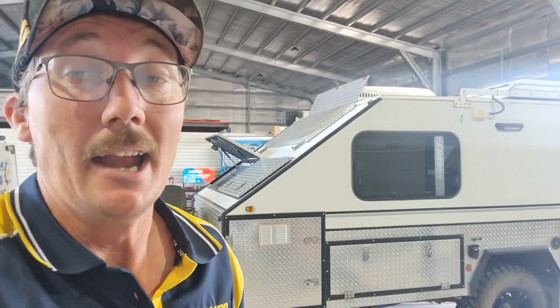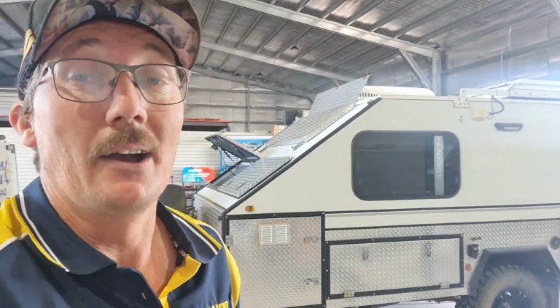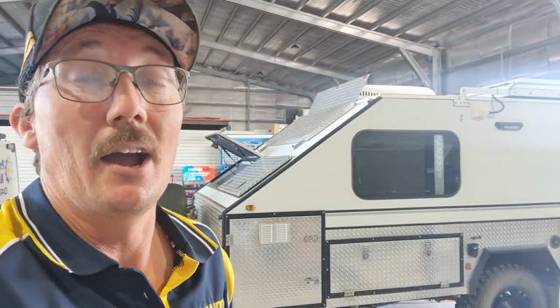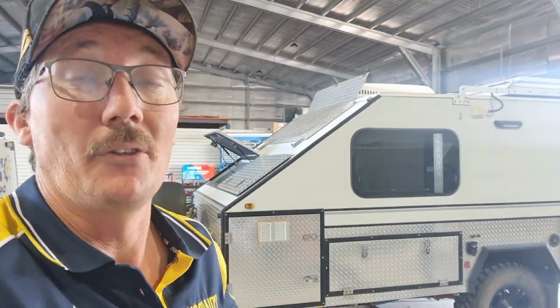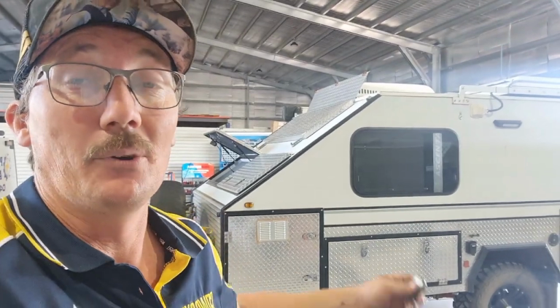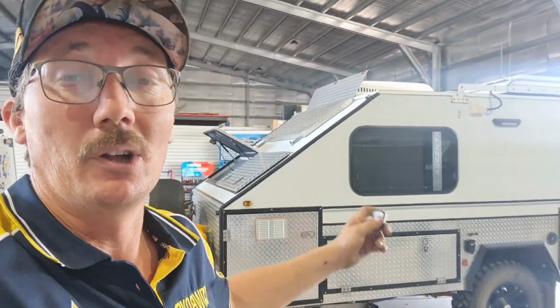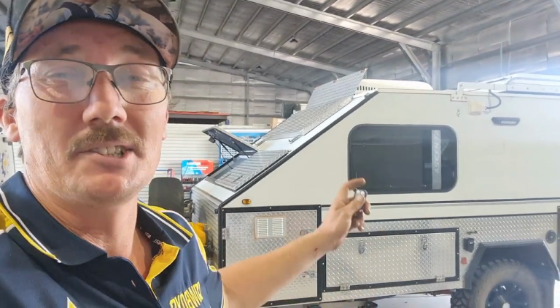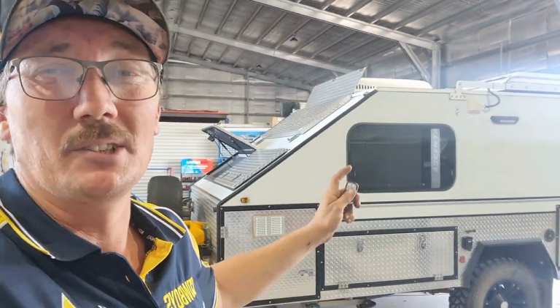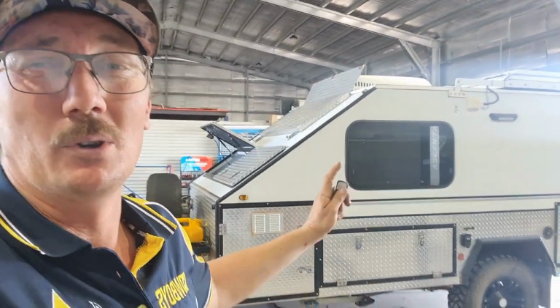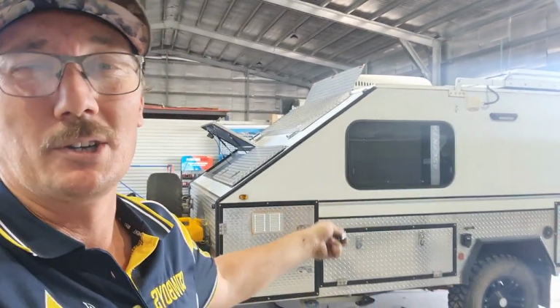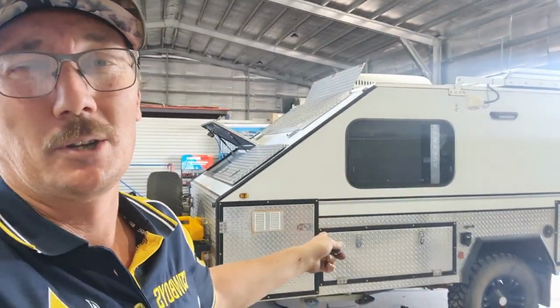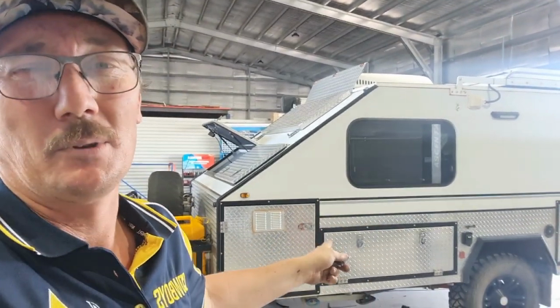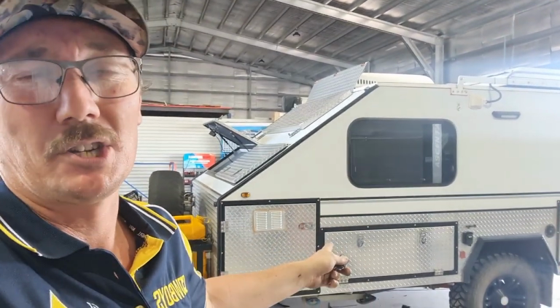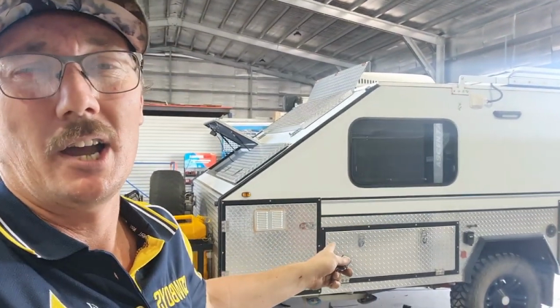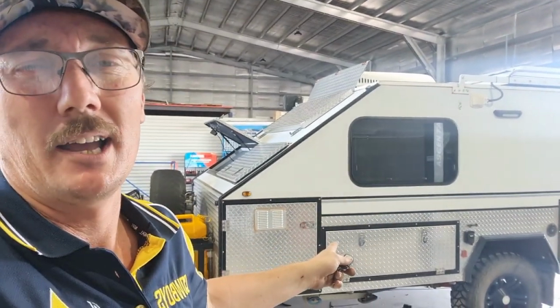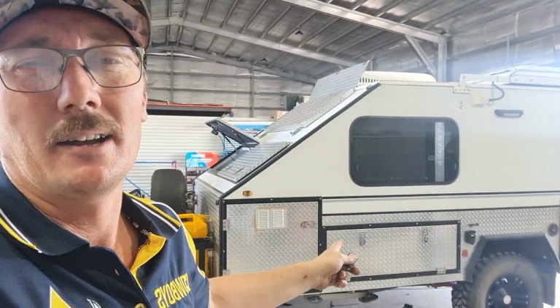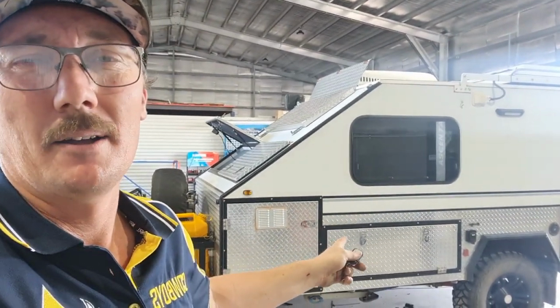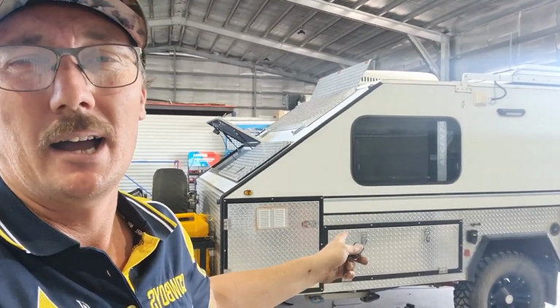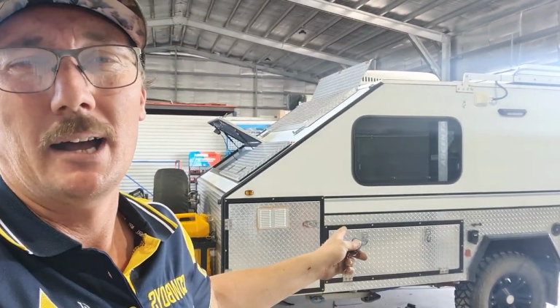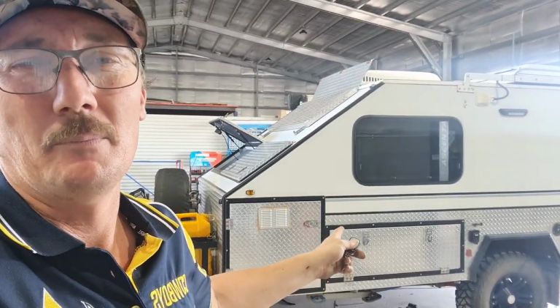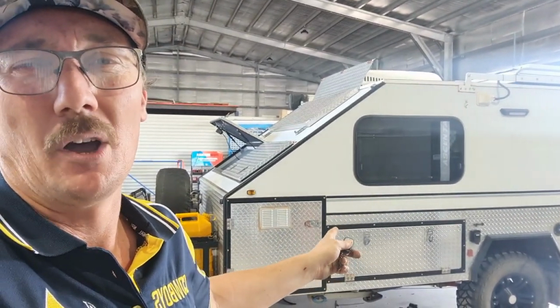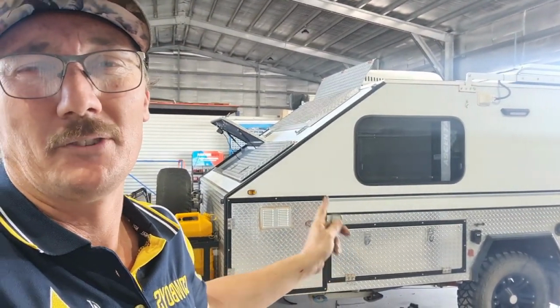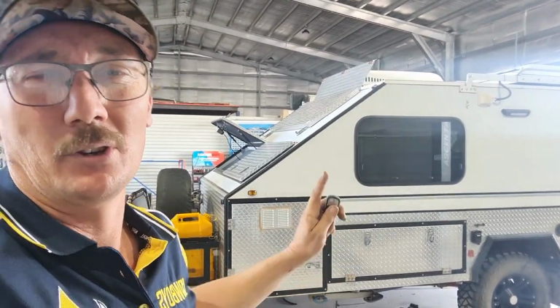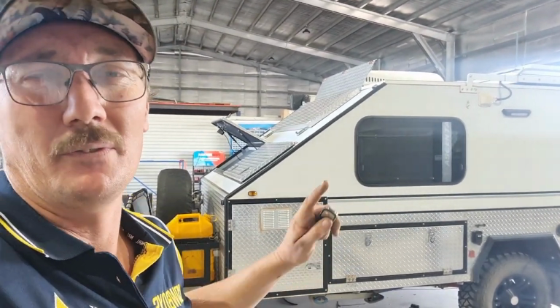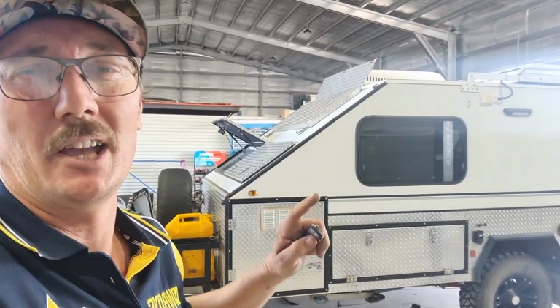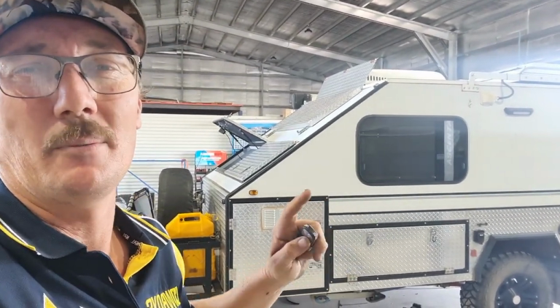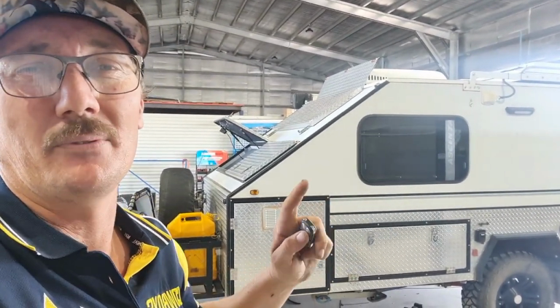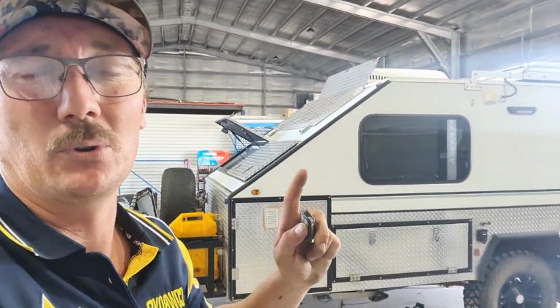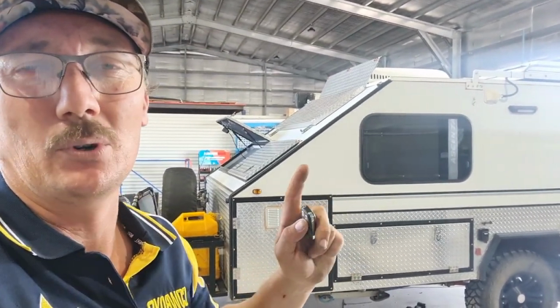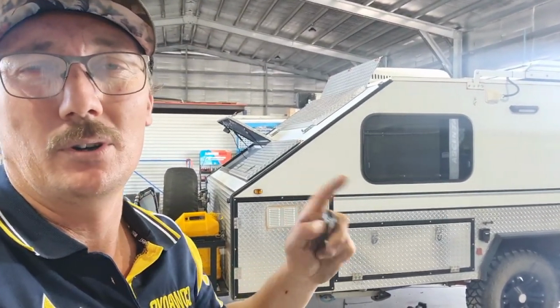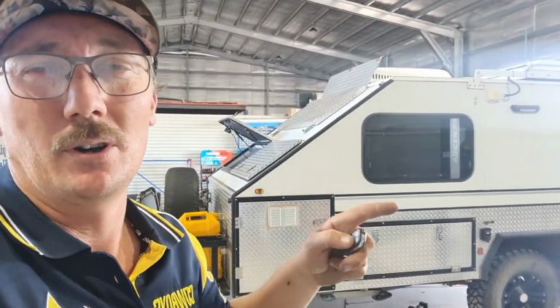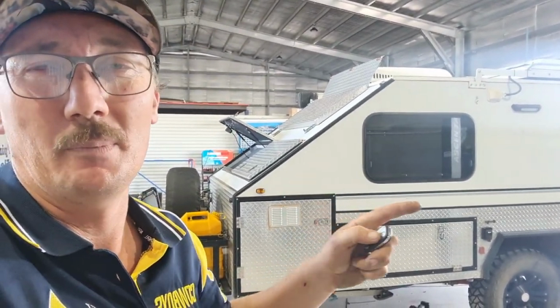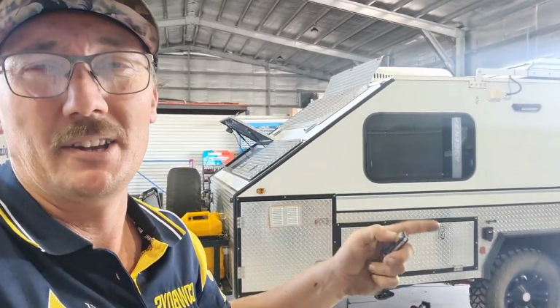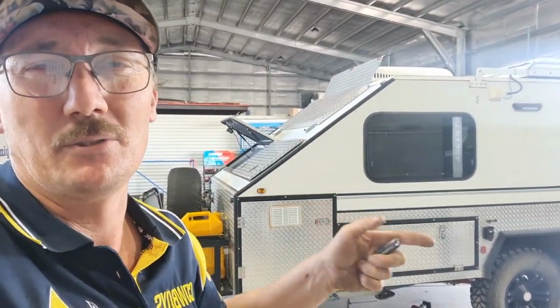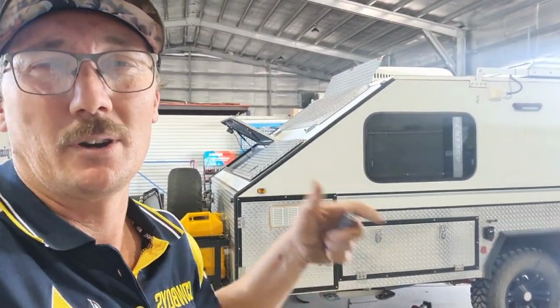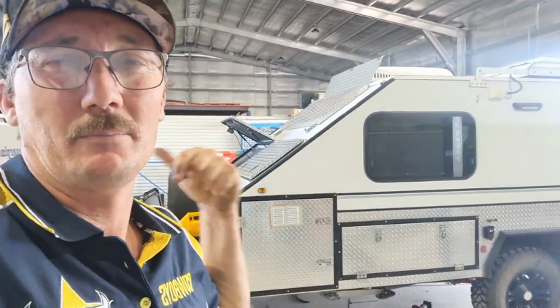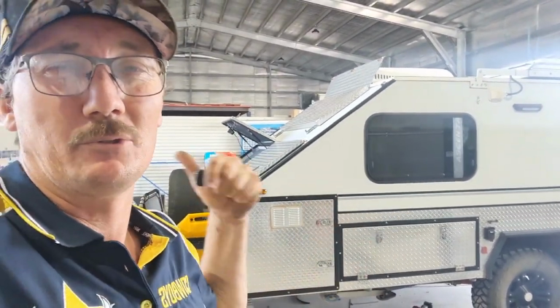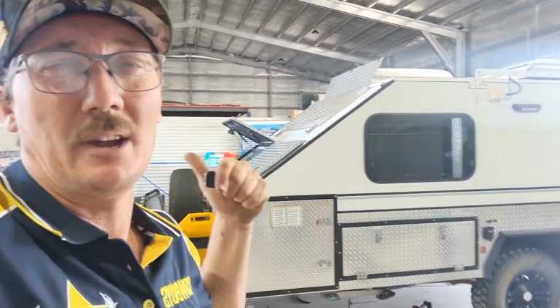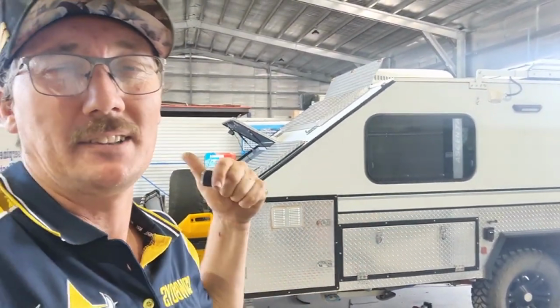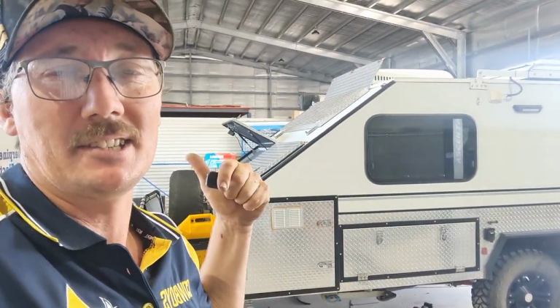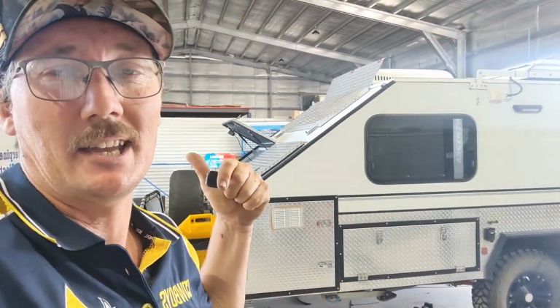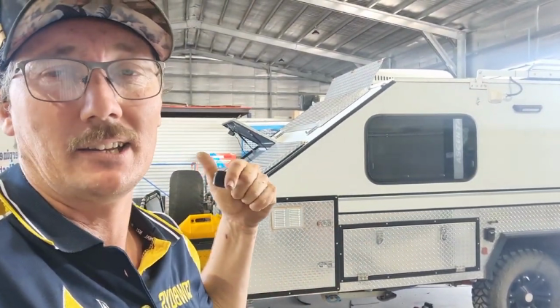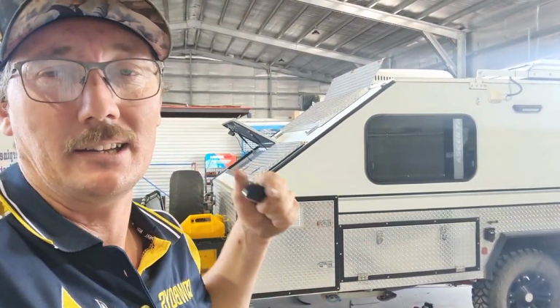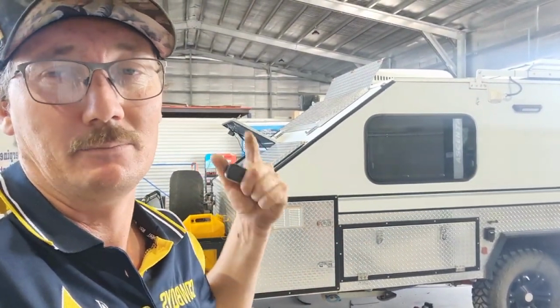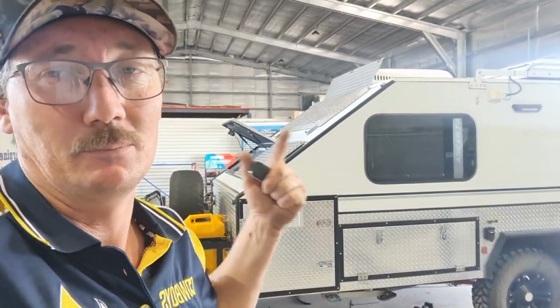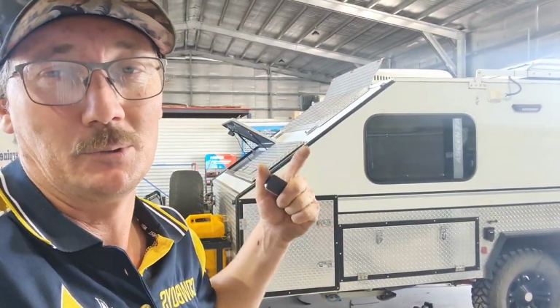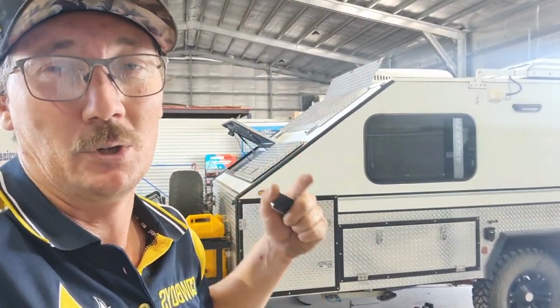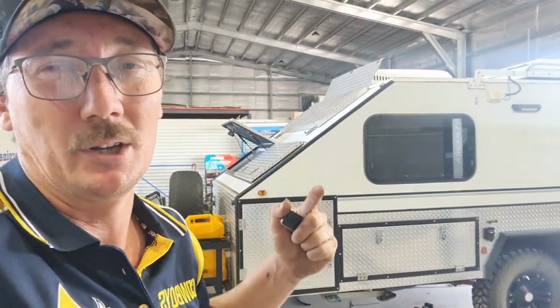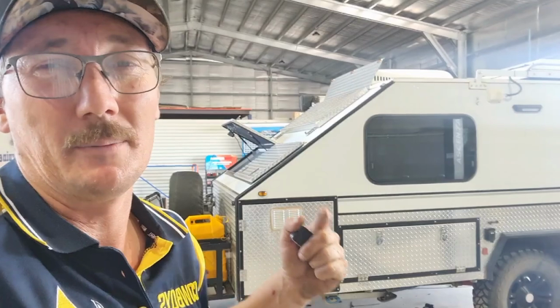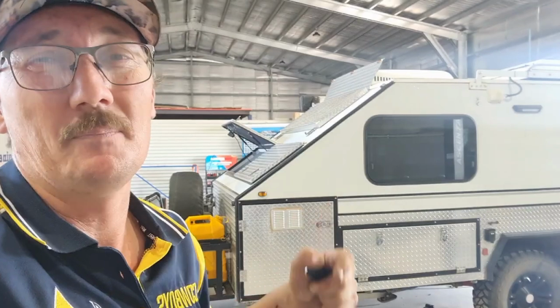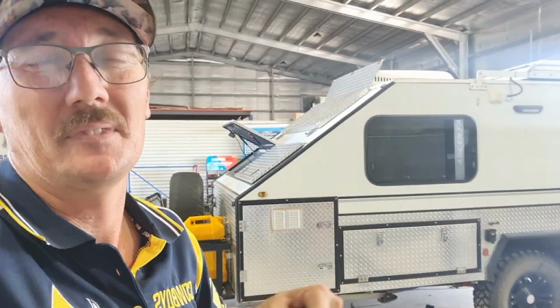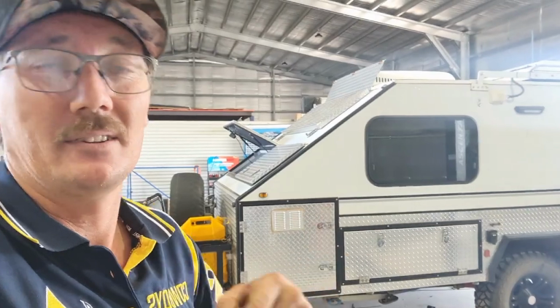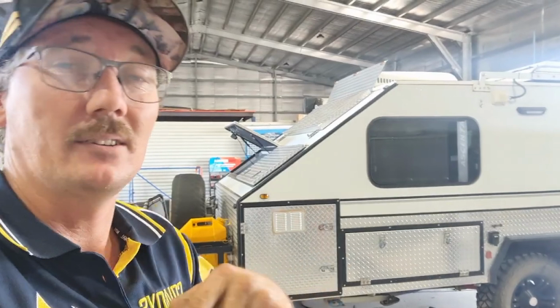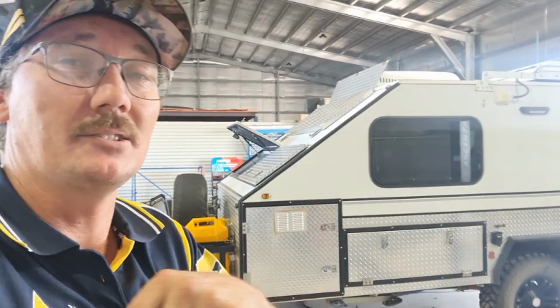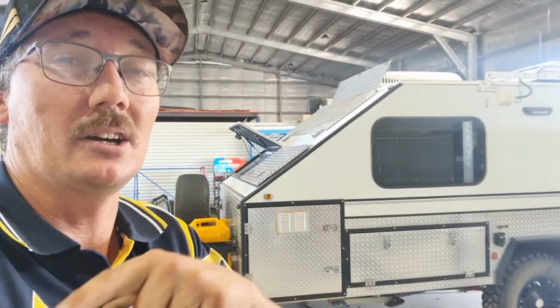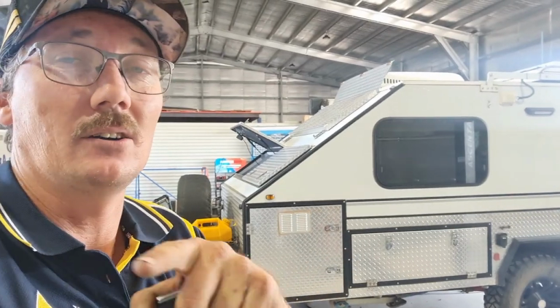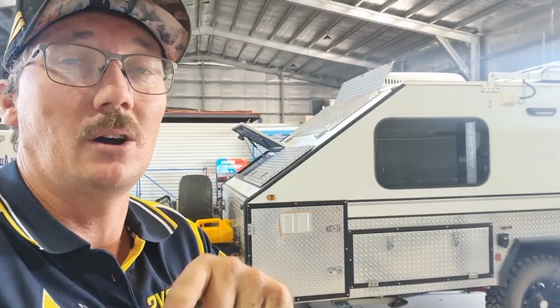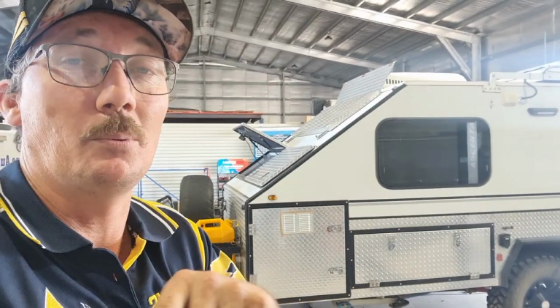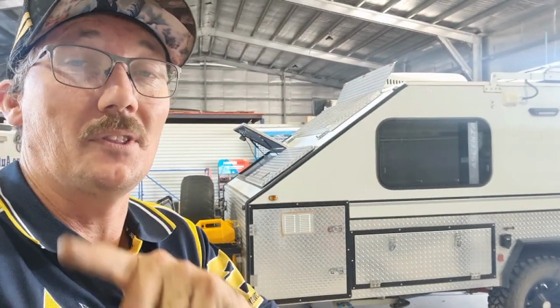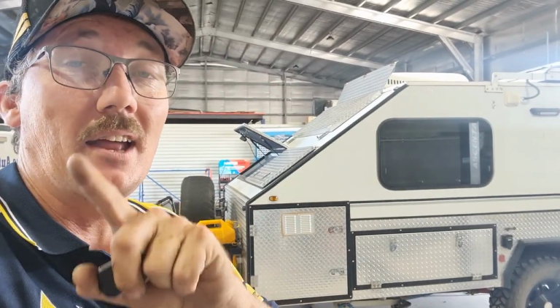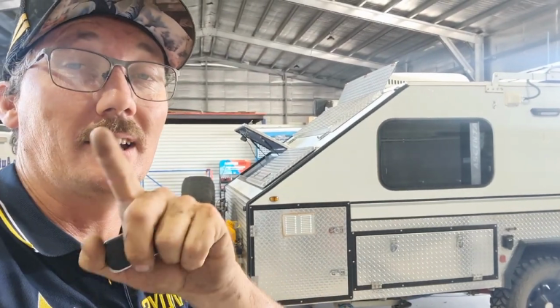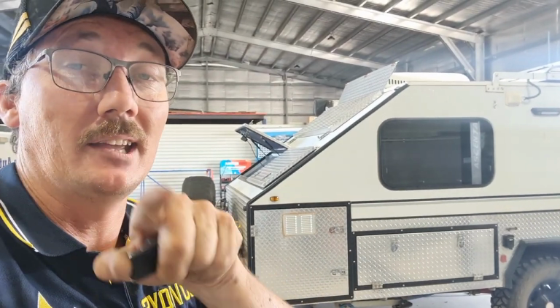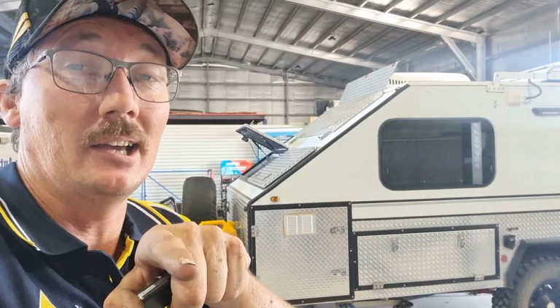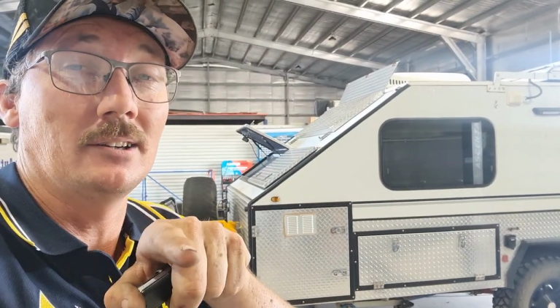Anyway, I thought while it's in the workshop I'll show you. I took a video before of me trying to drag this out — it wouldn't work — so I'll put that here.